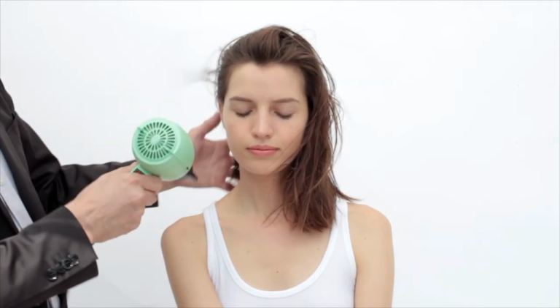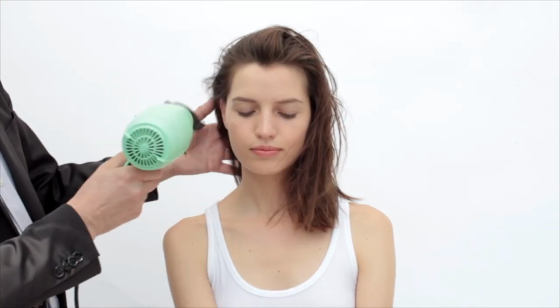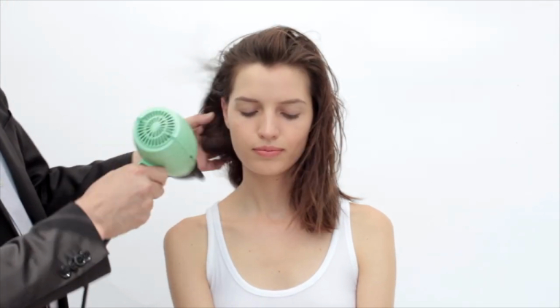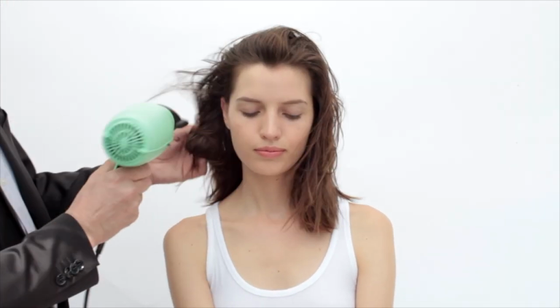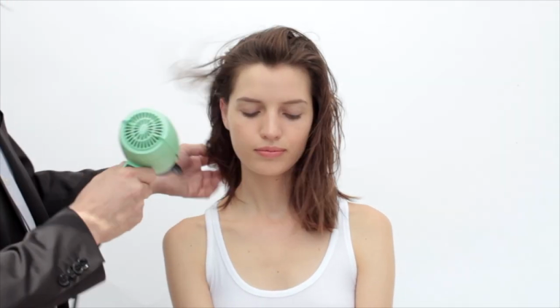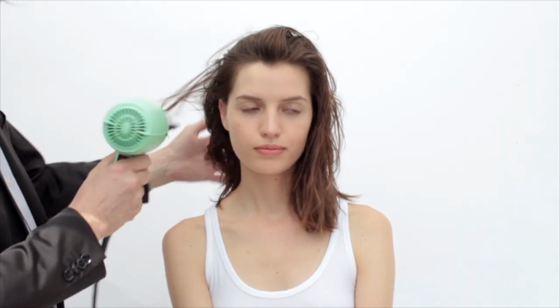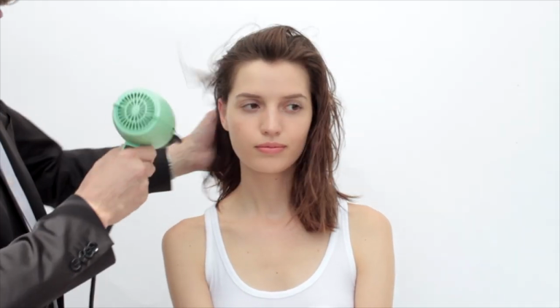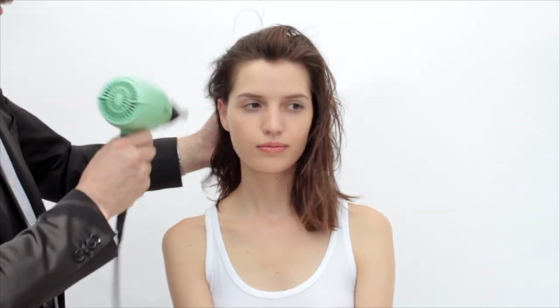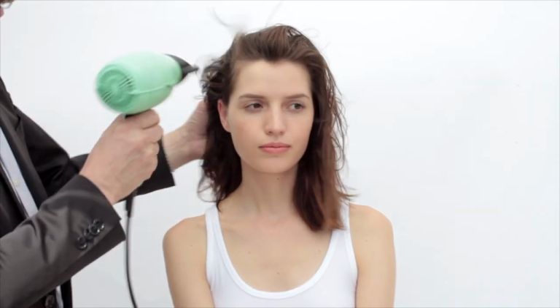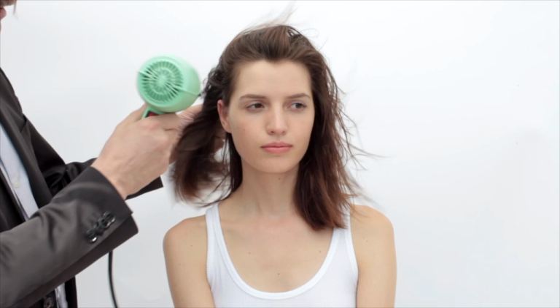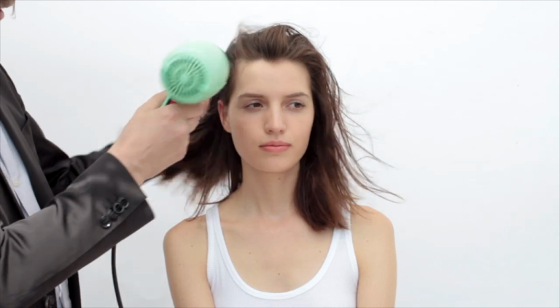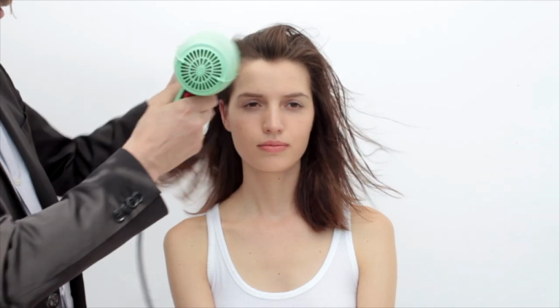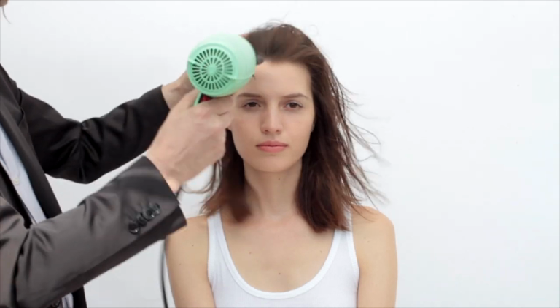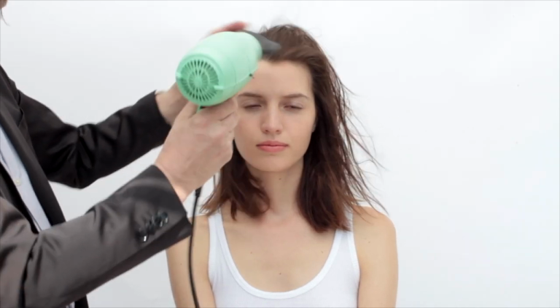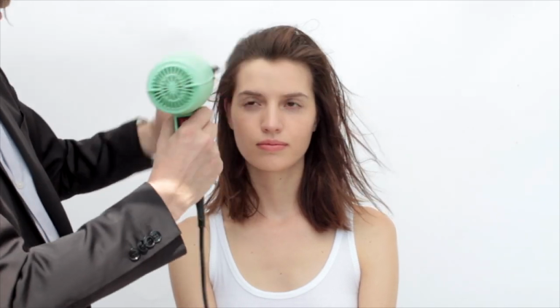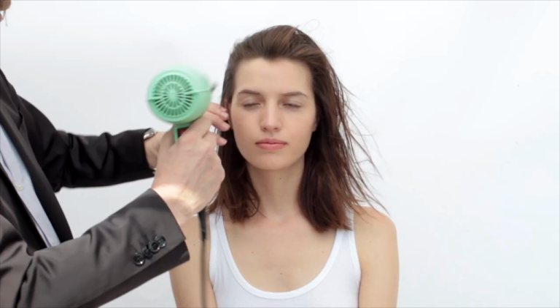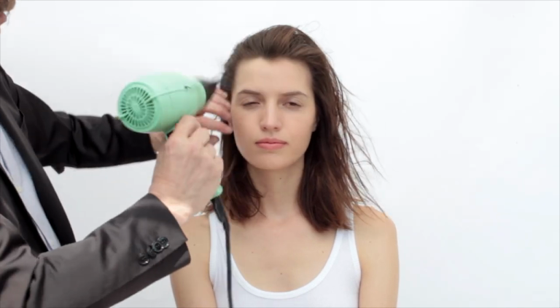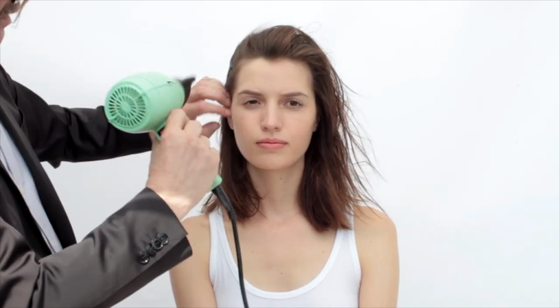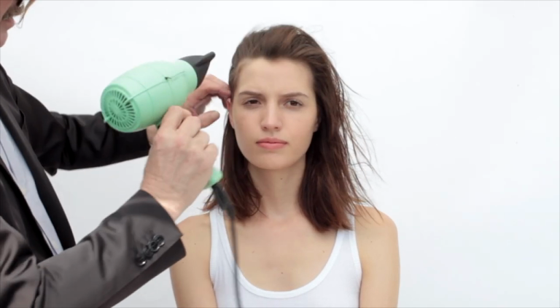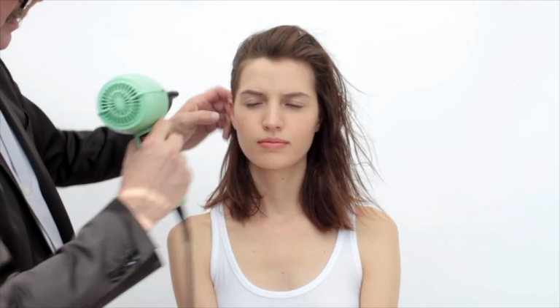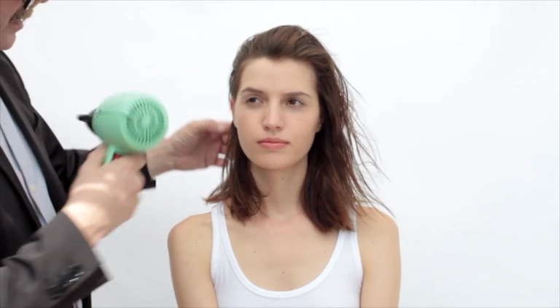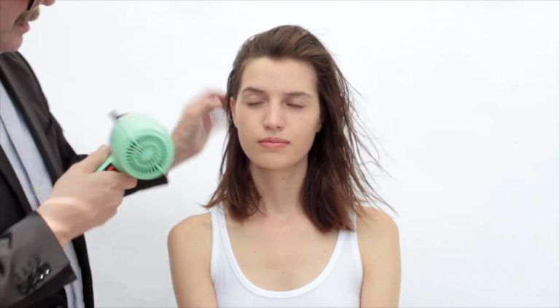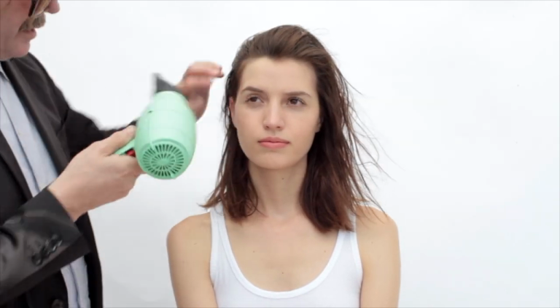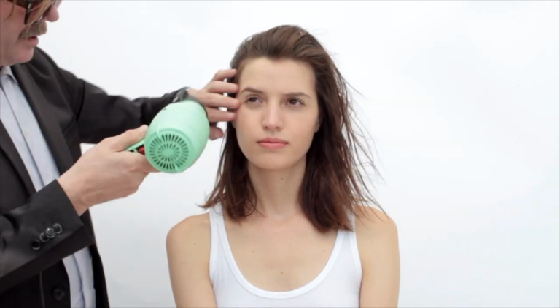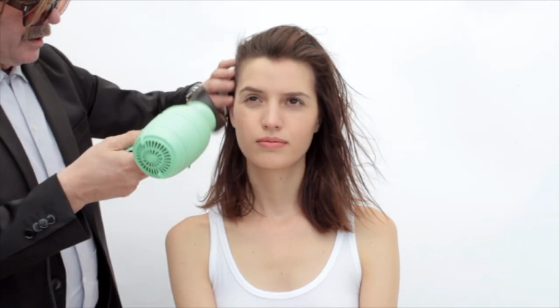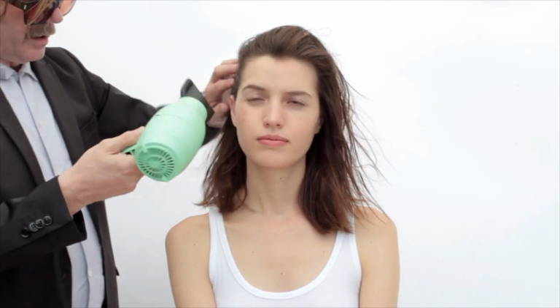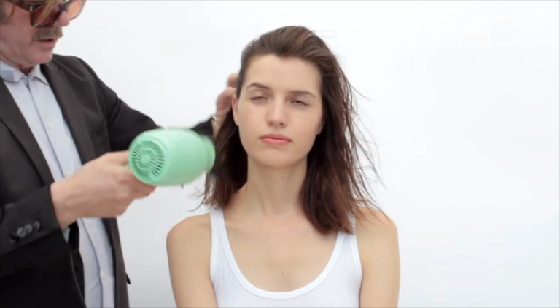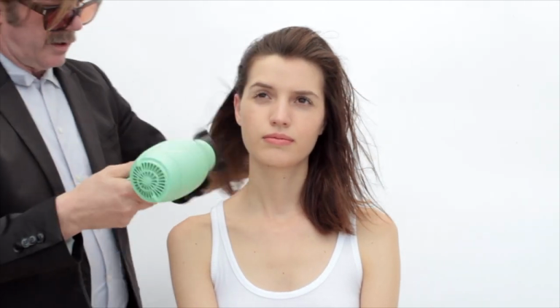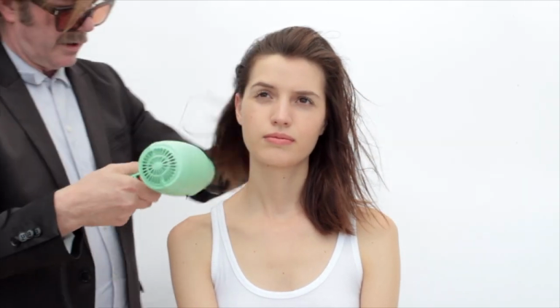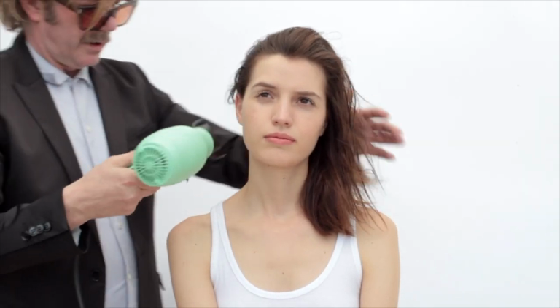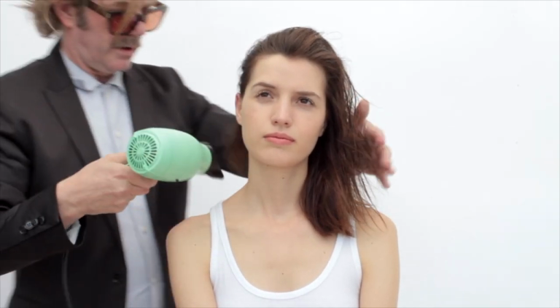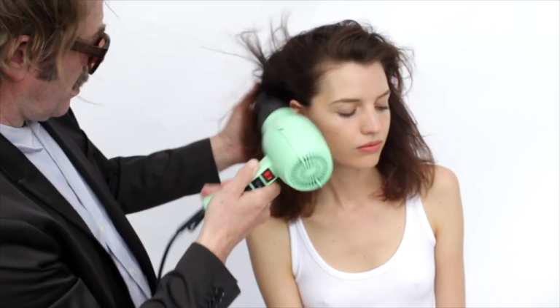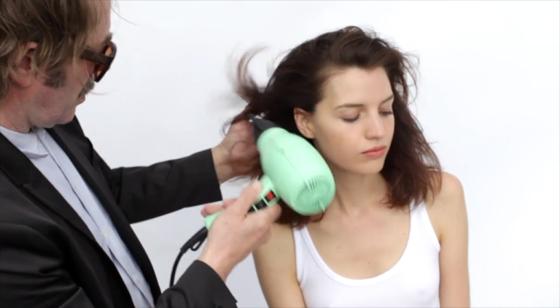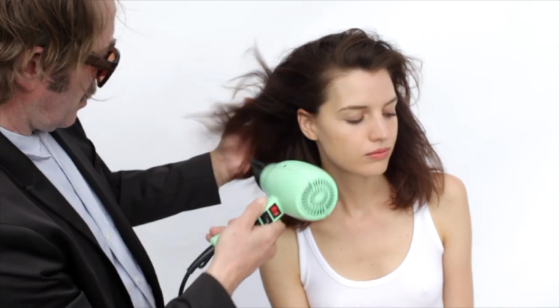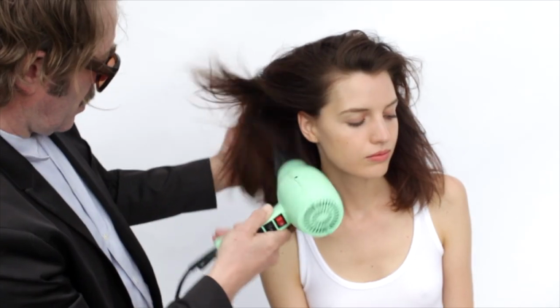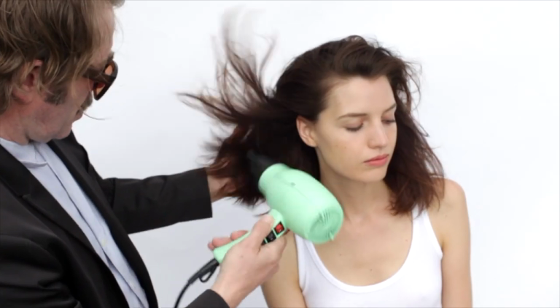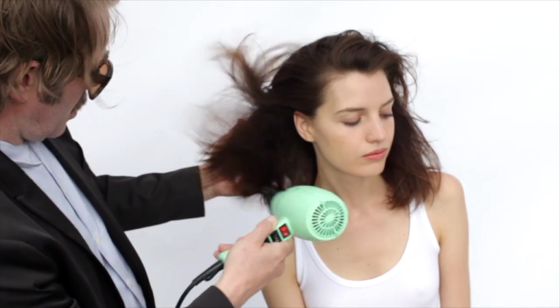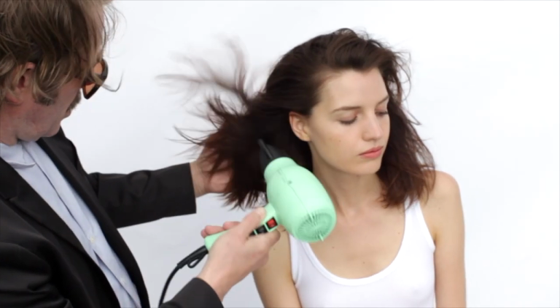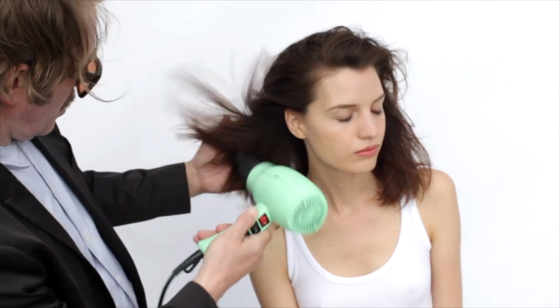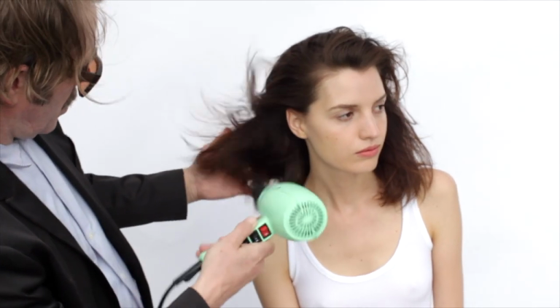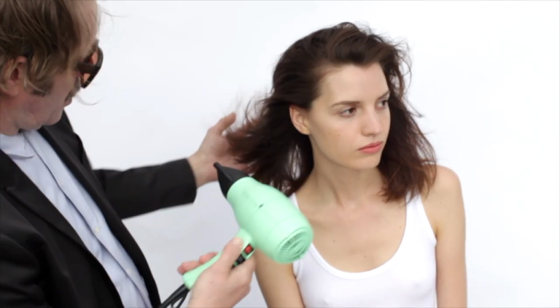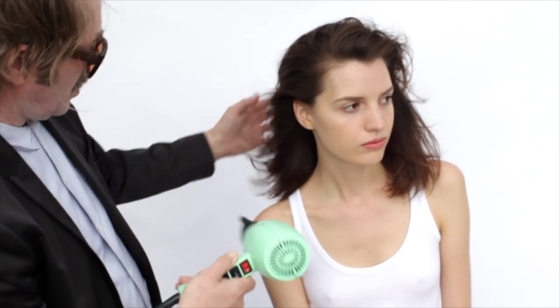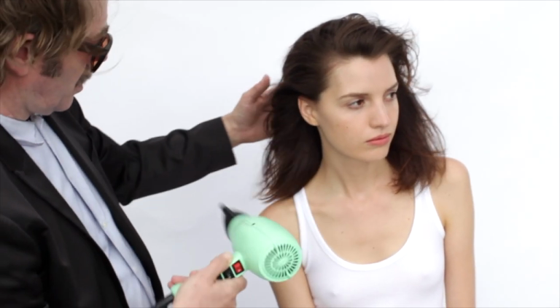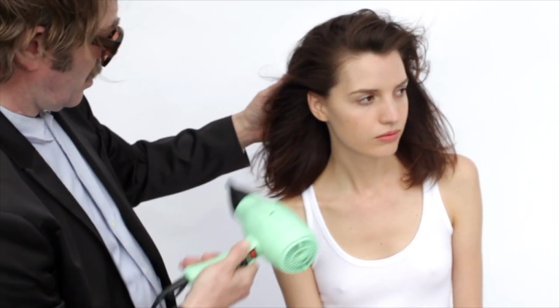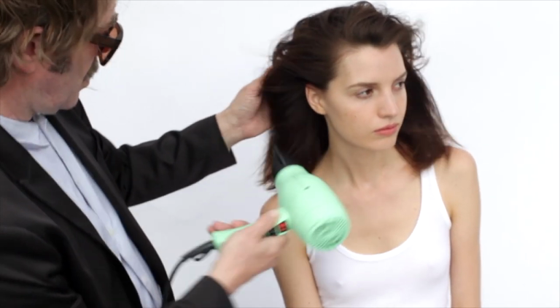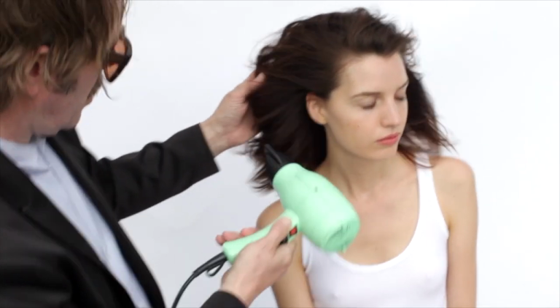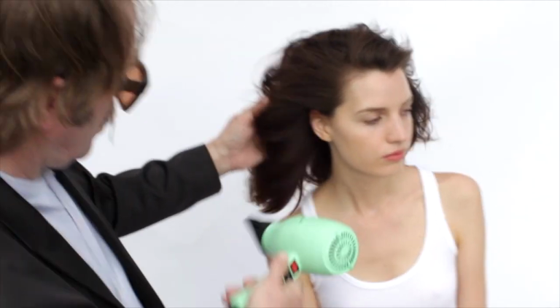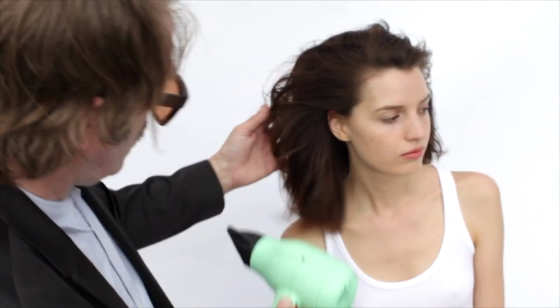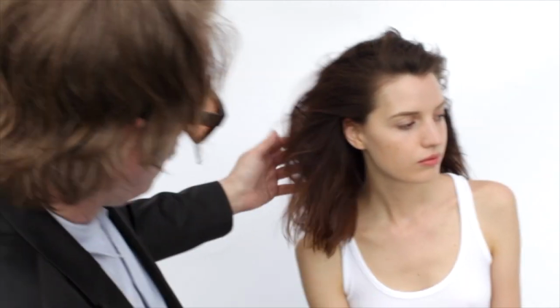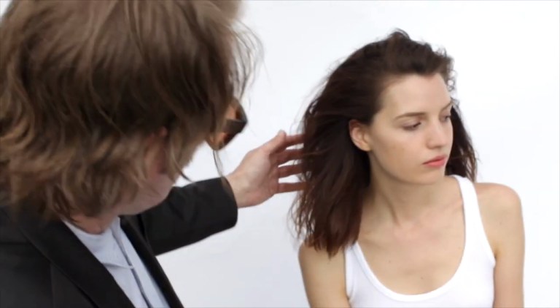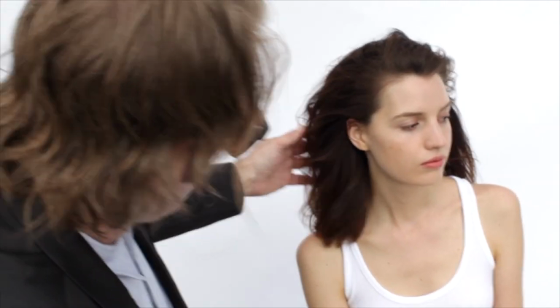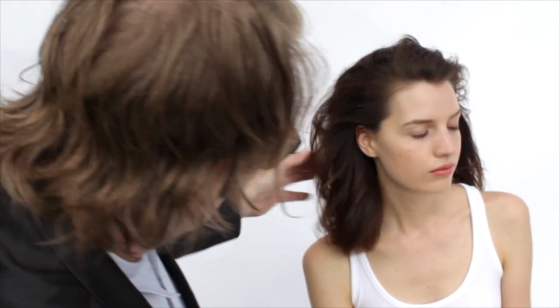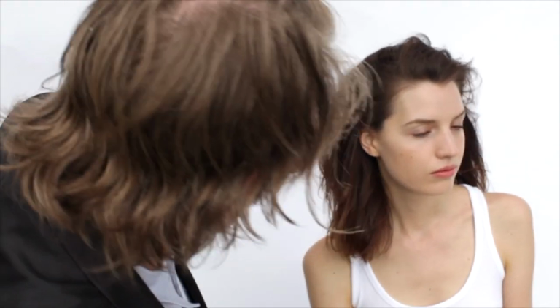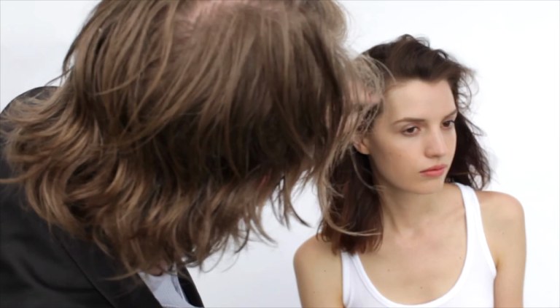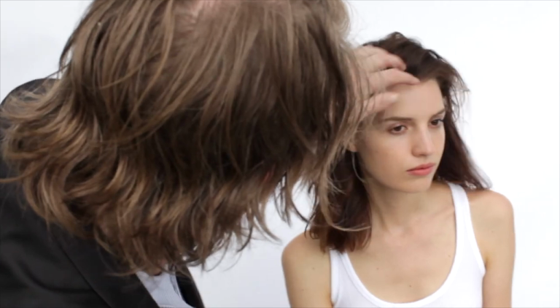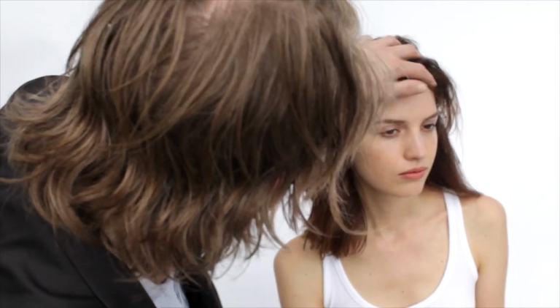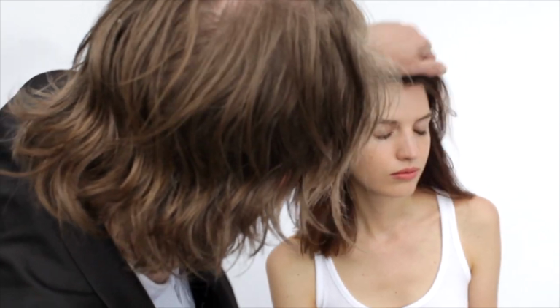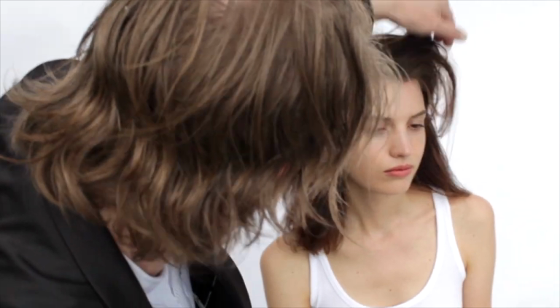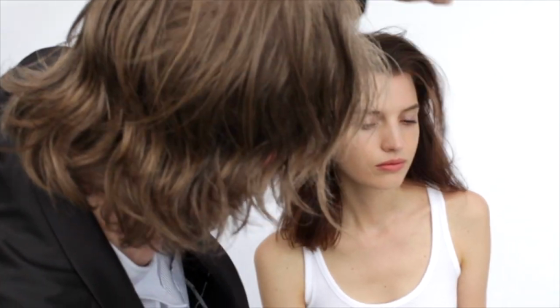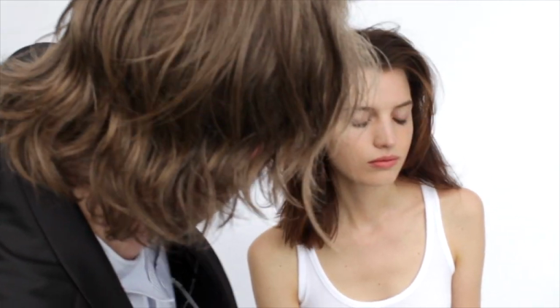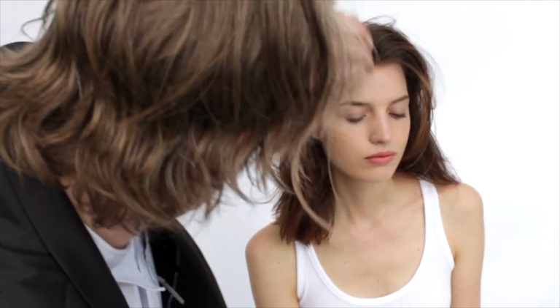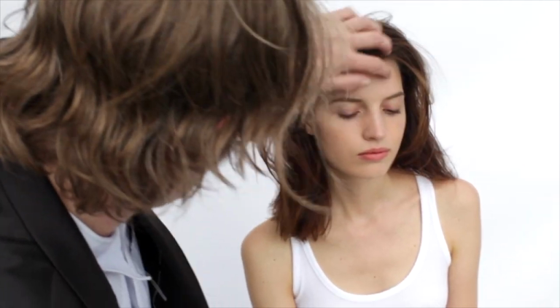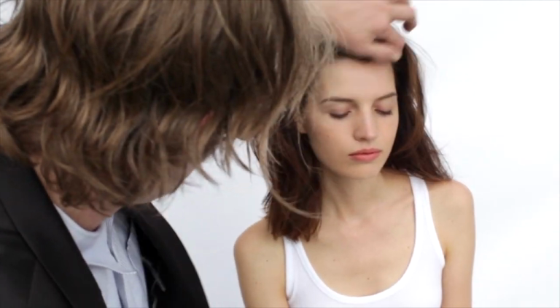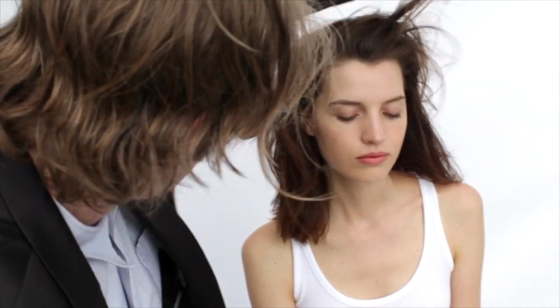Markura seed oil leaves hair looking shiny and feeling silky. It'll soothe dry scalps and hydrate dry hair.